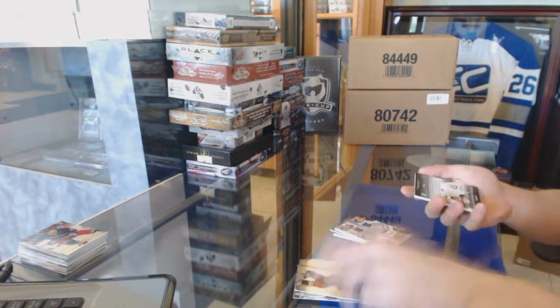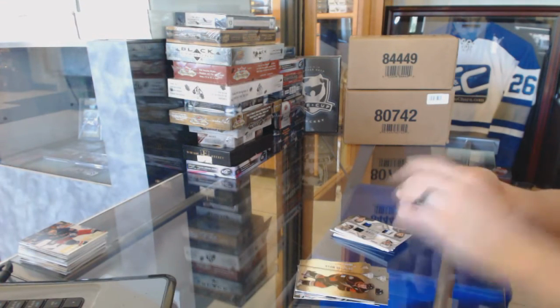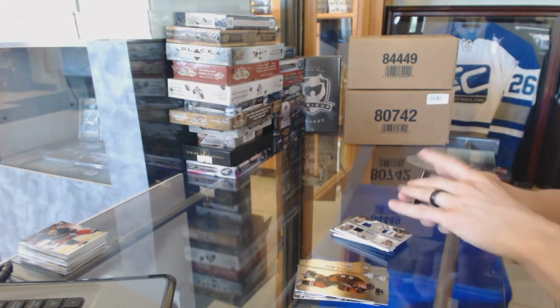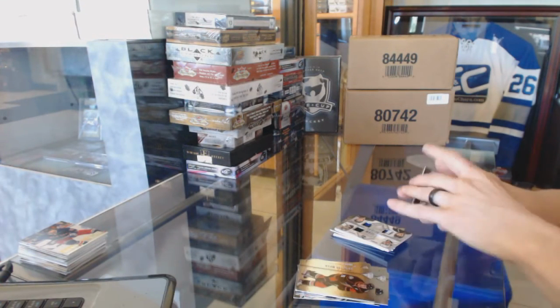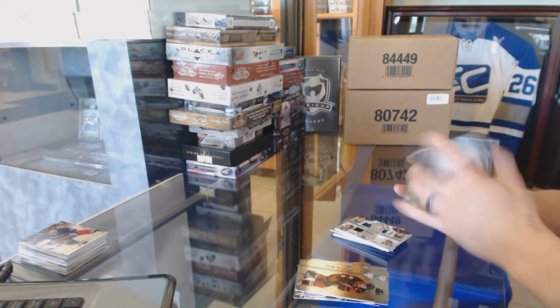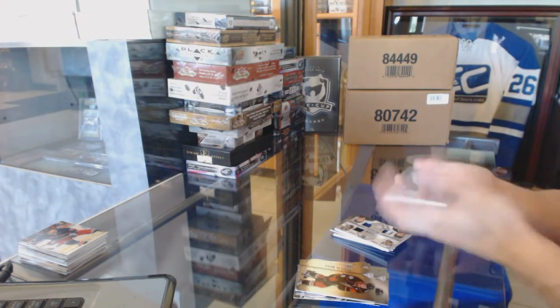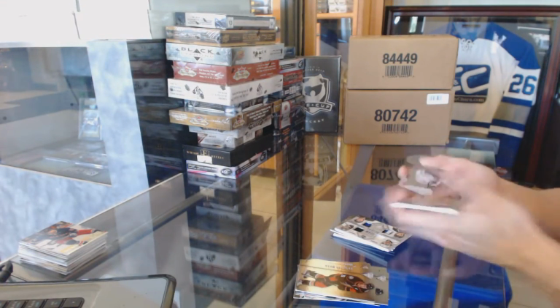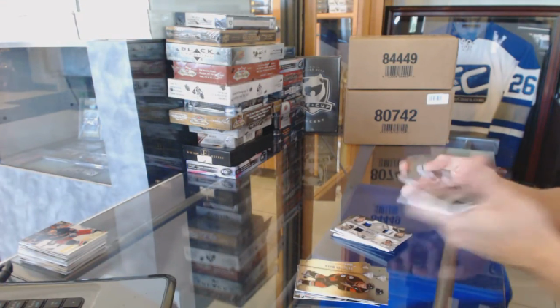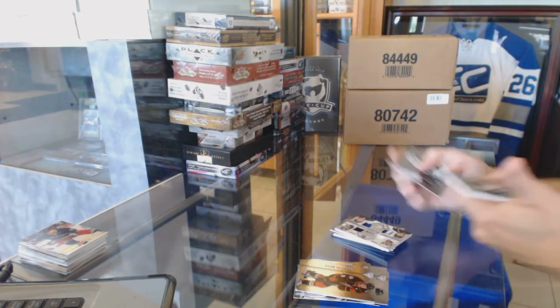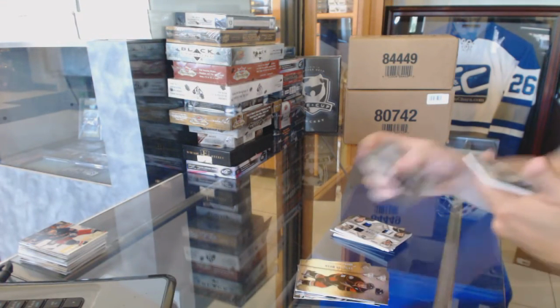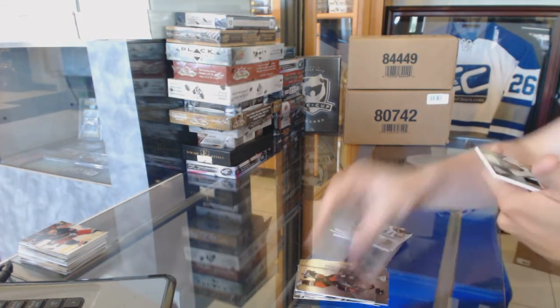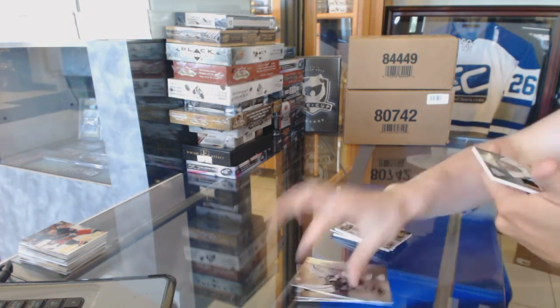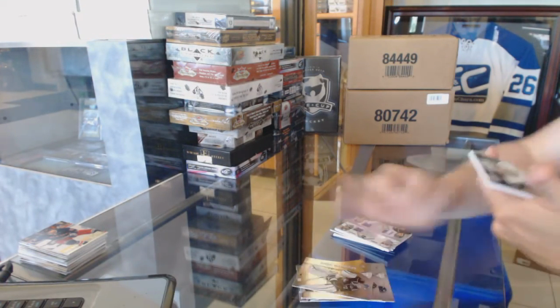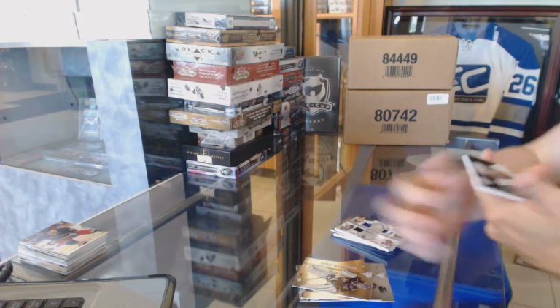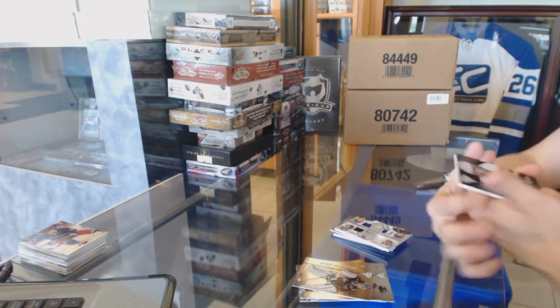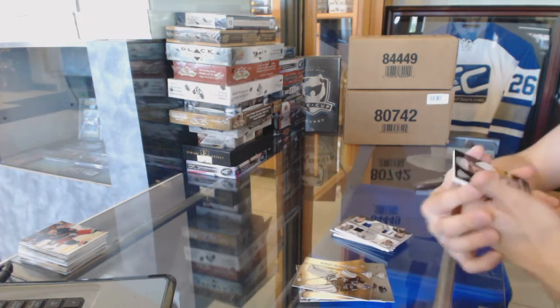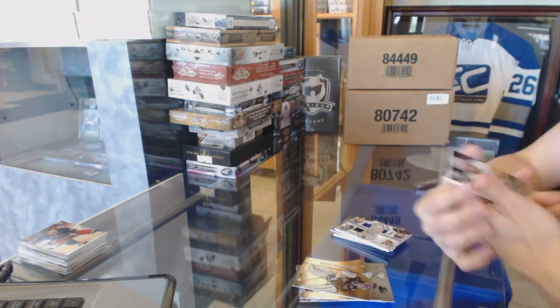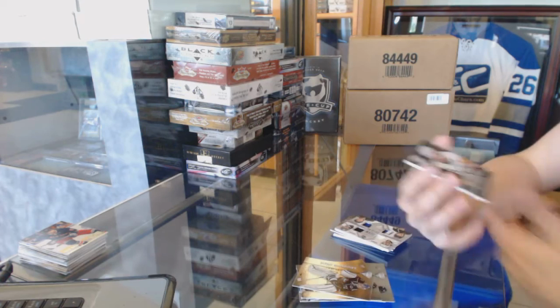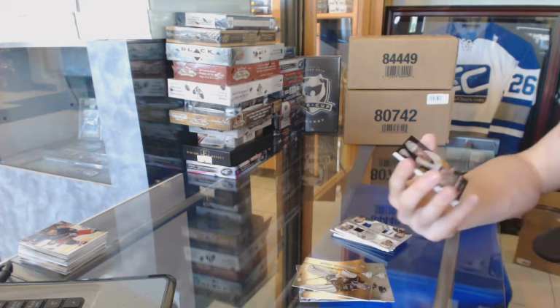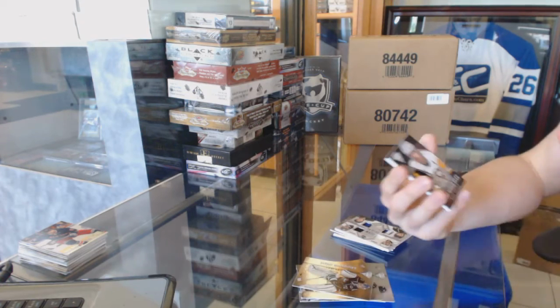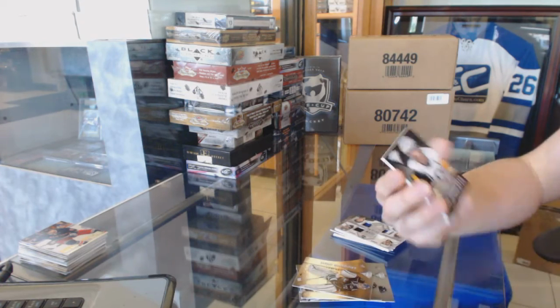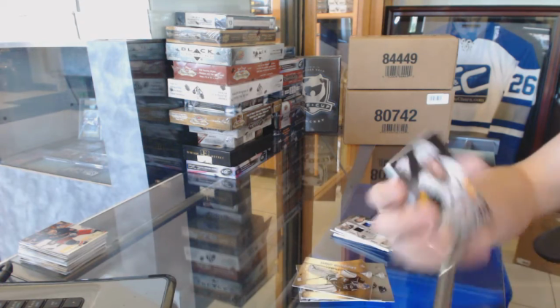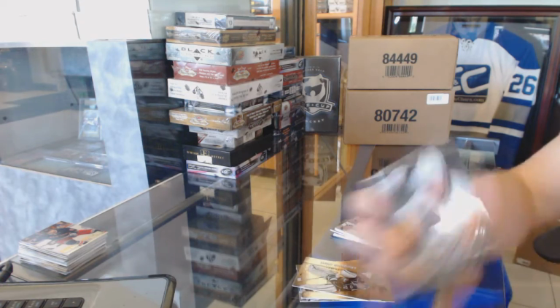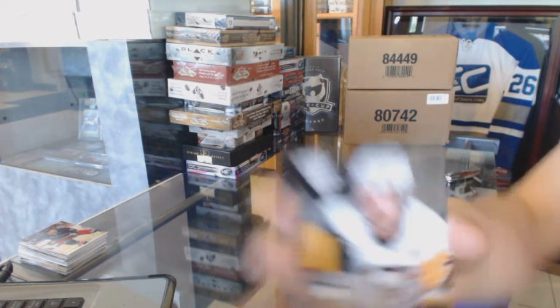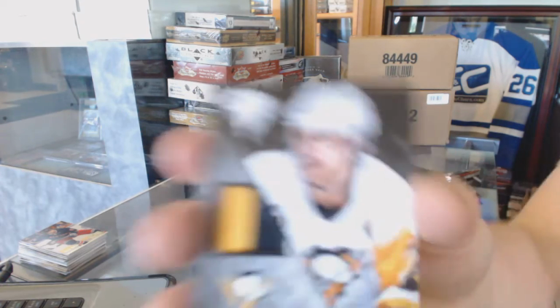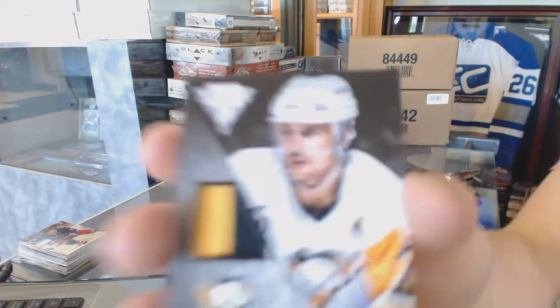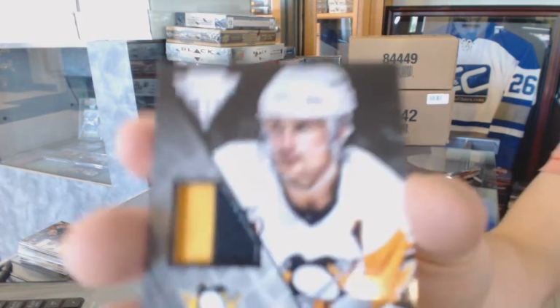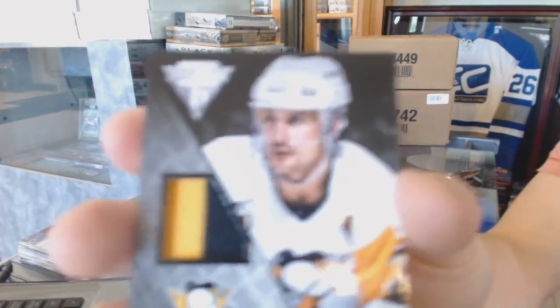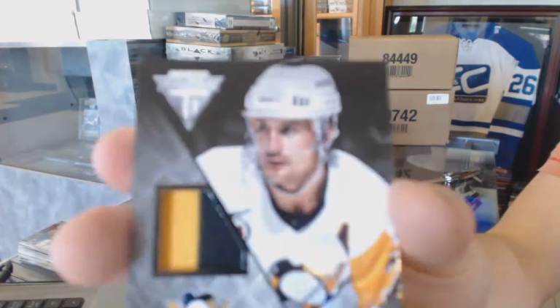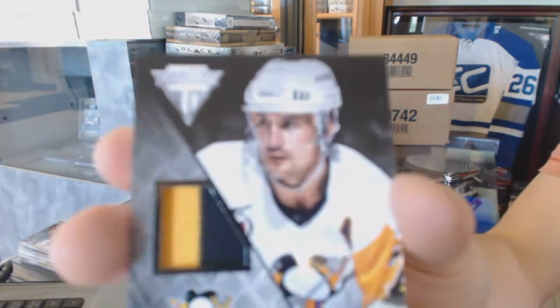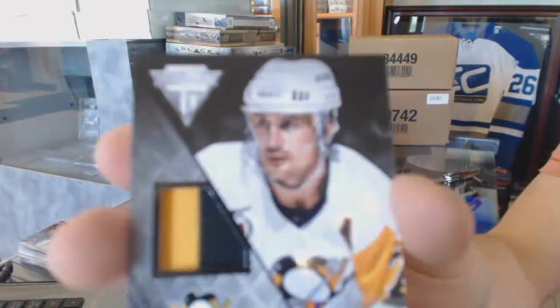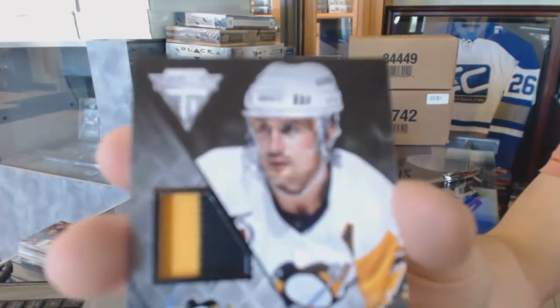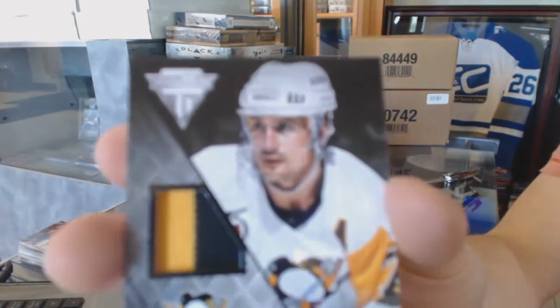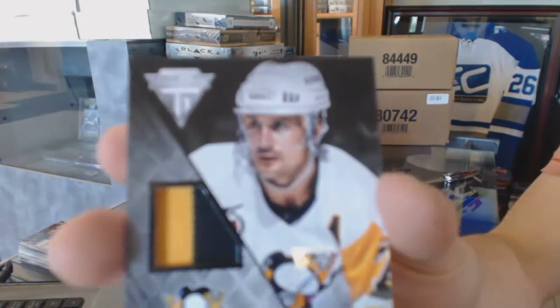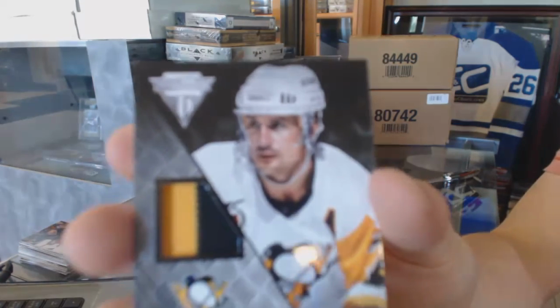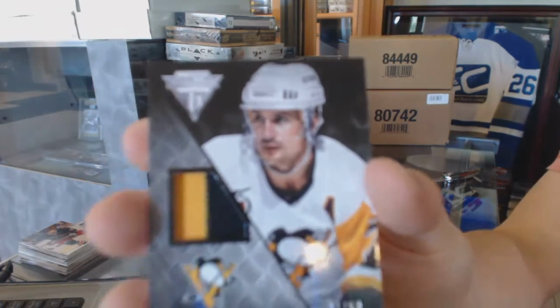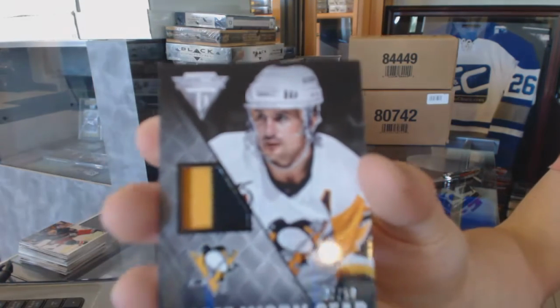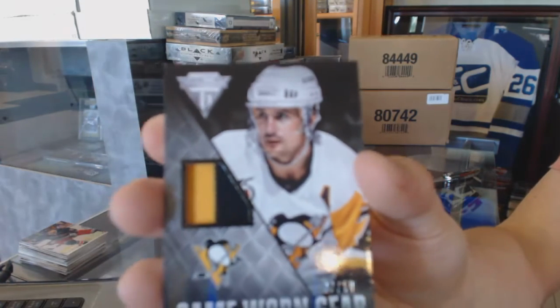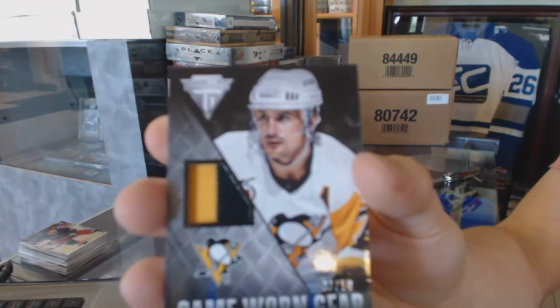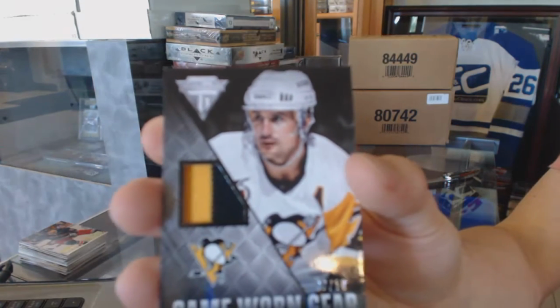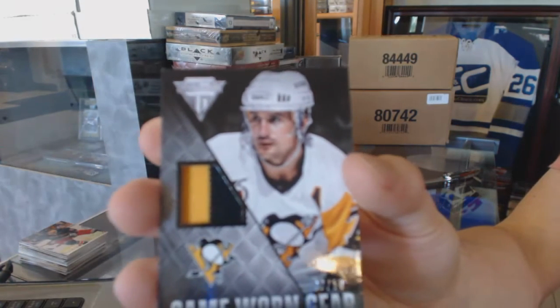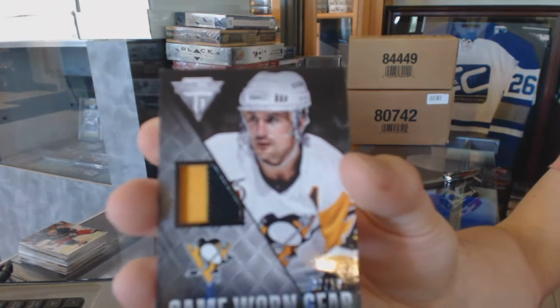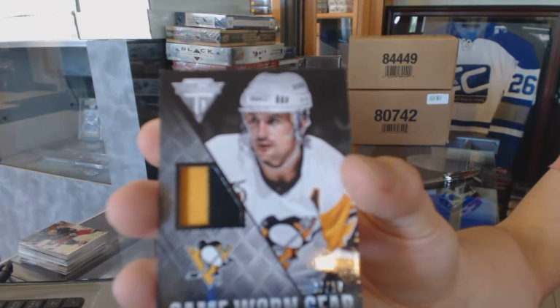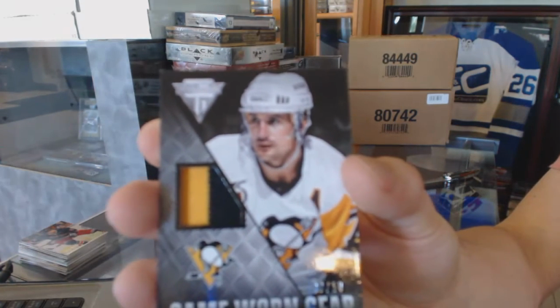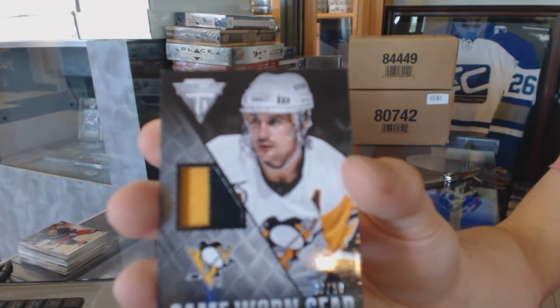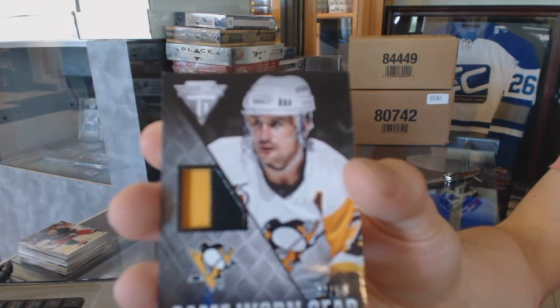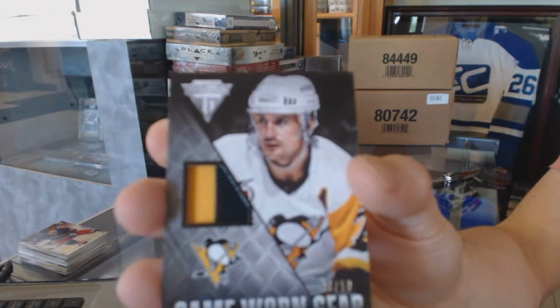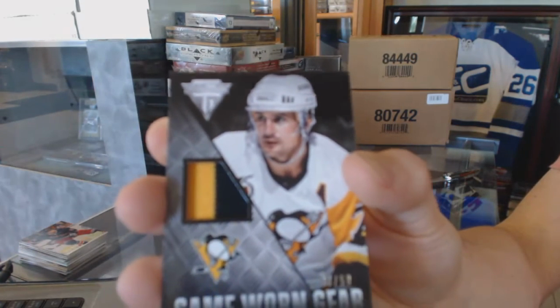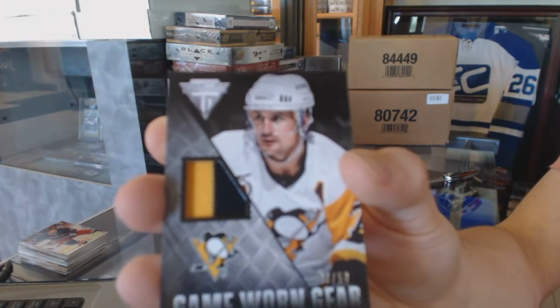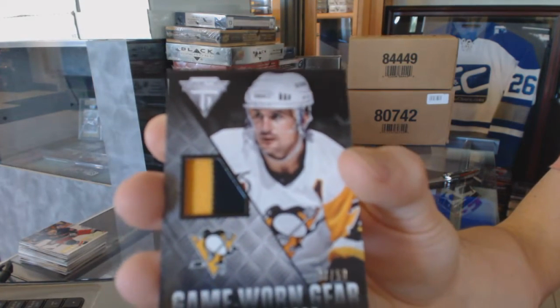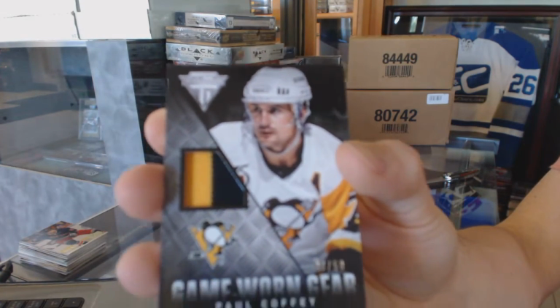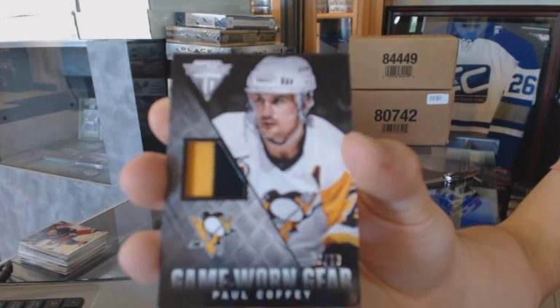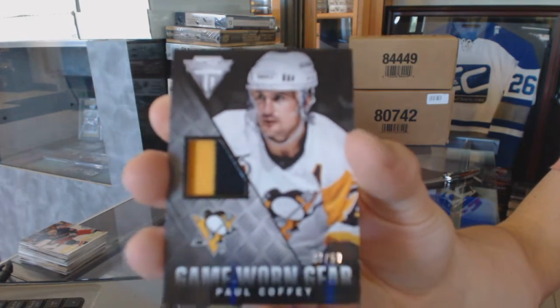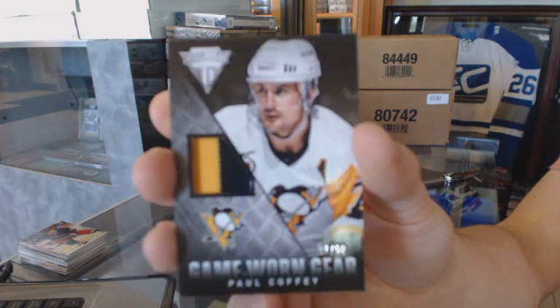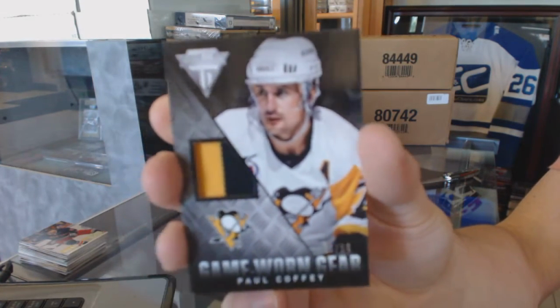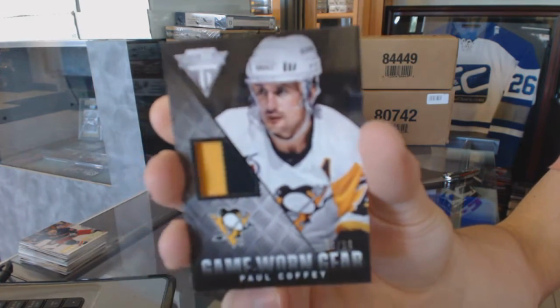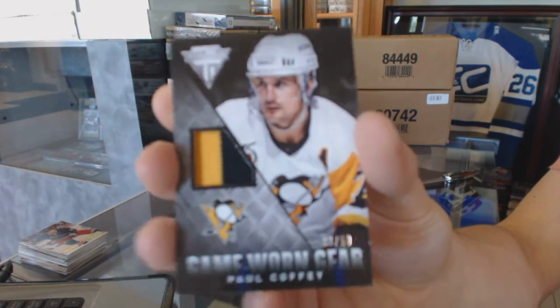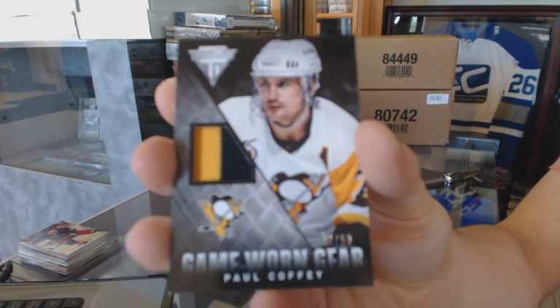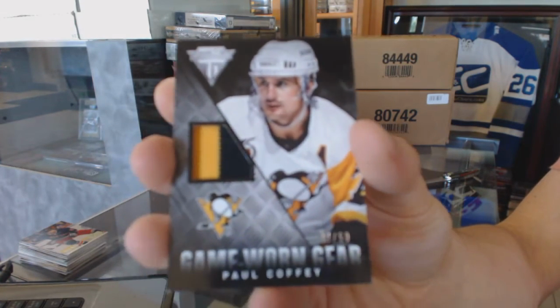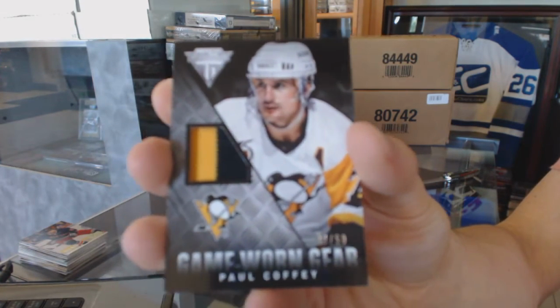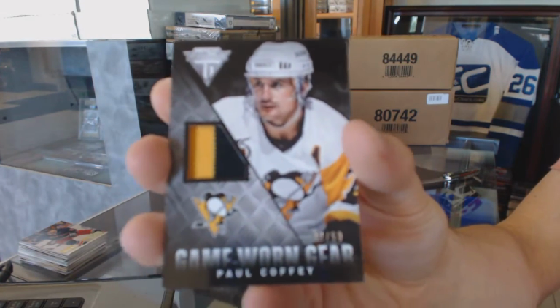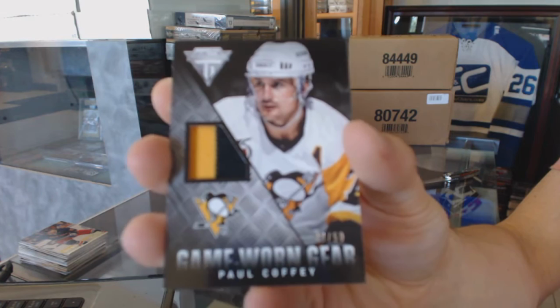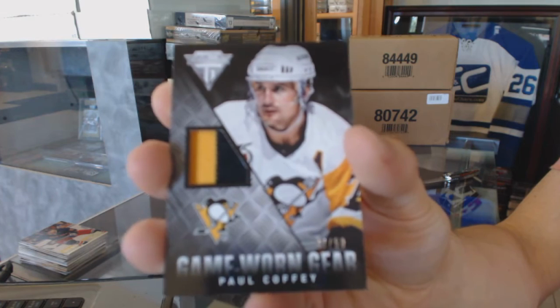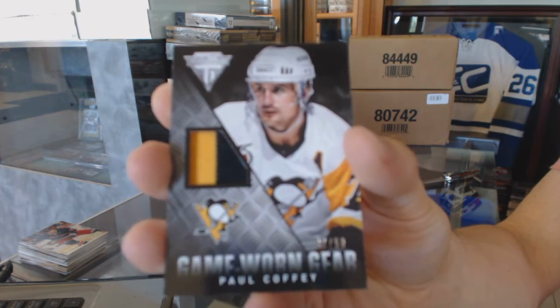And we've got a Game Gear Jersey Prime number 30-50 for the Pittsburgh Penguins, Paul Coffey.